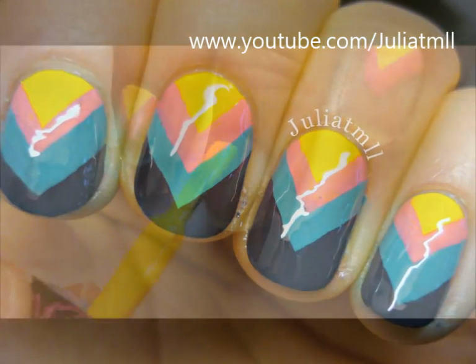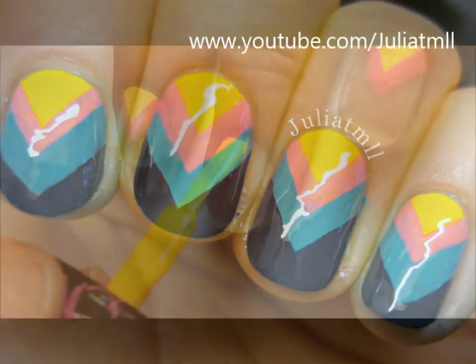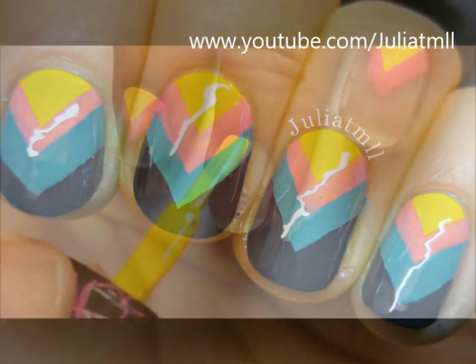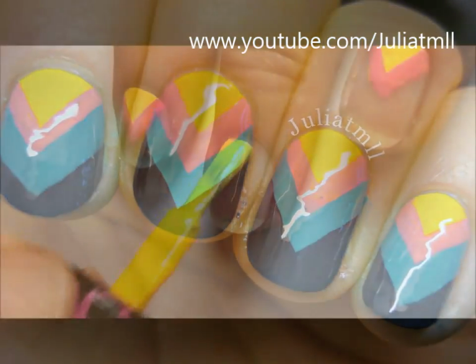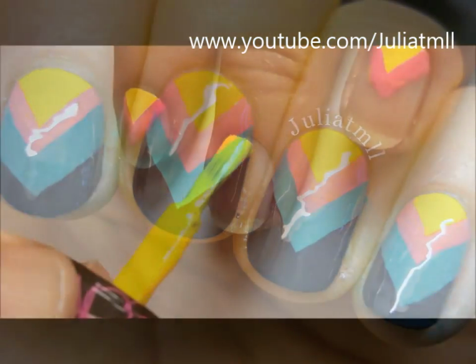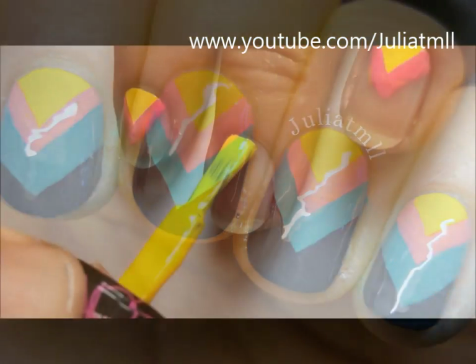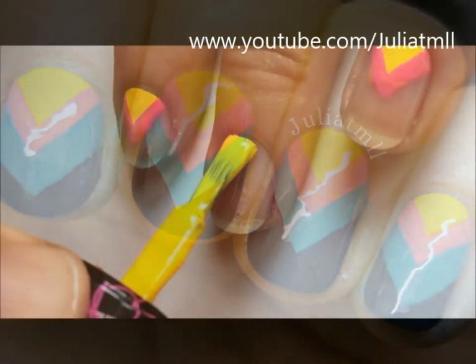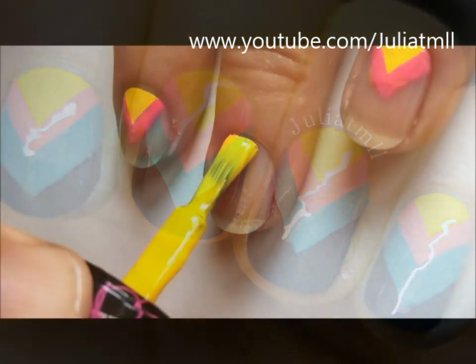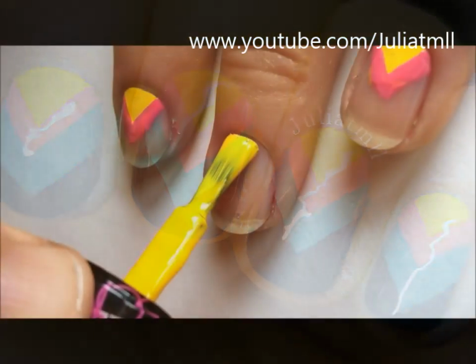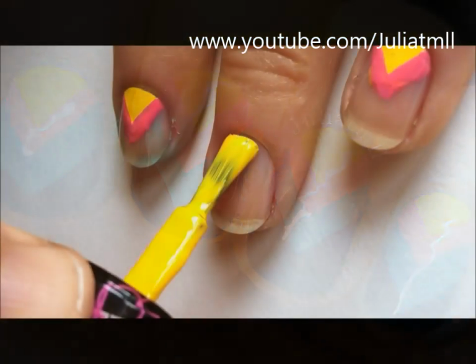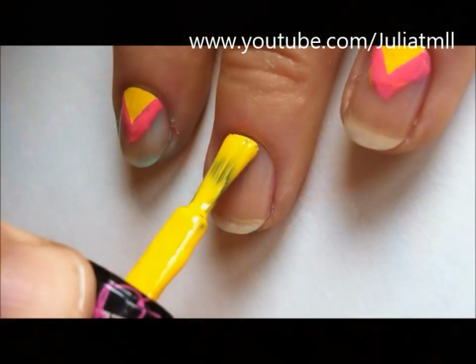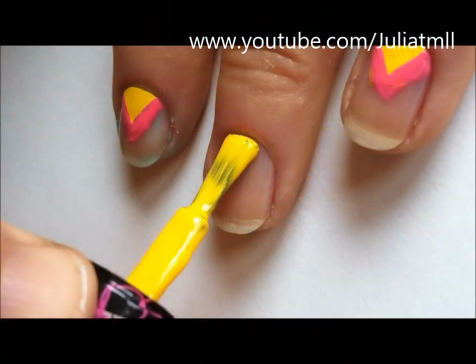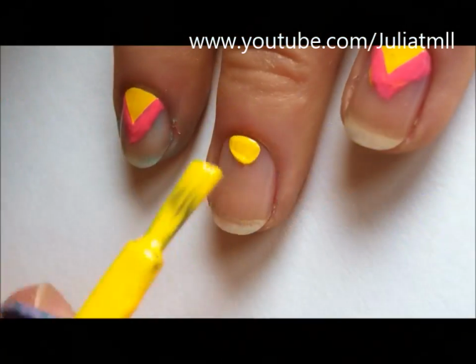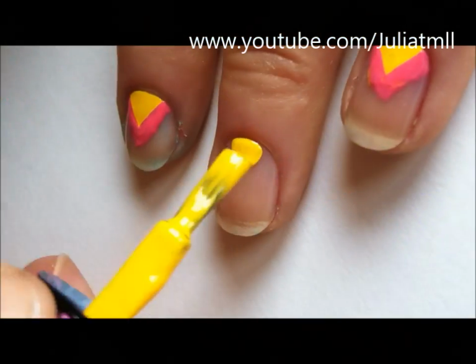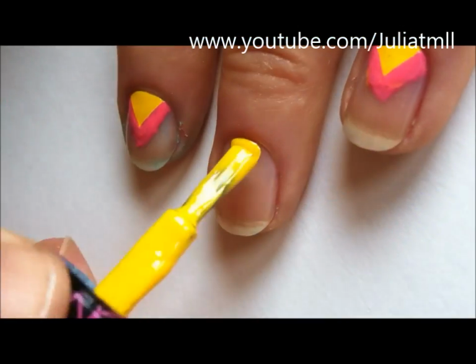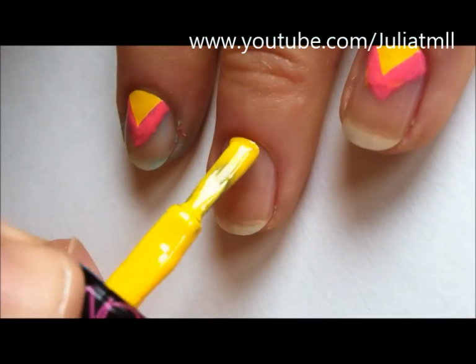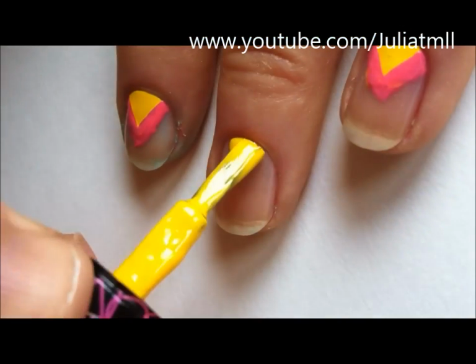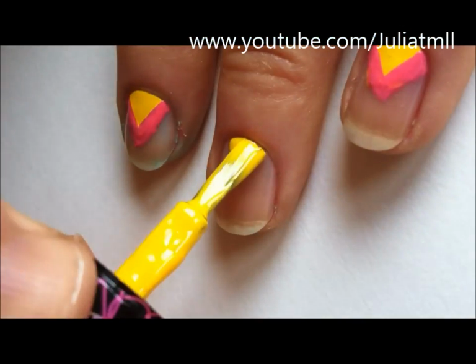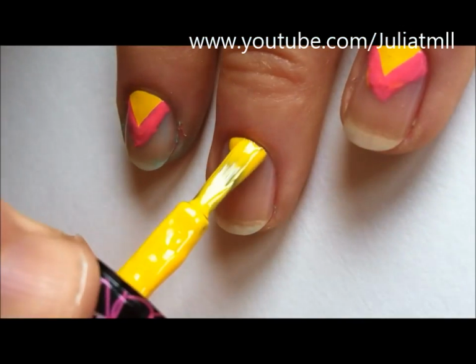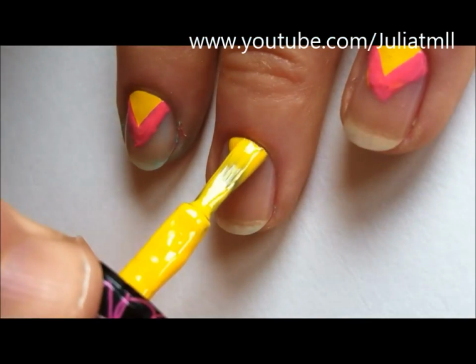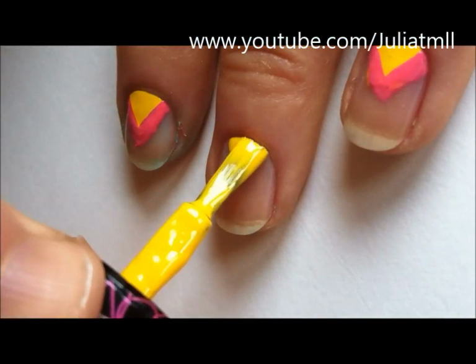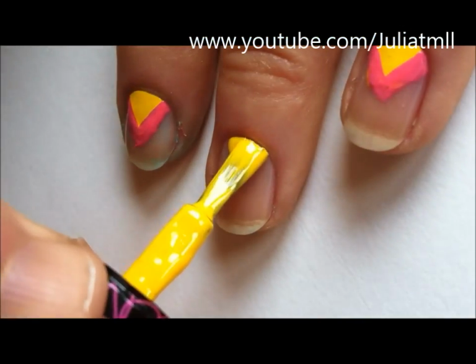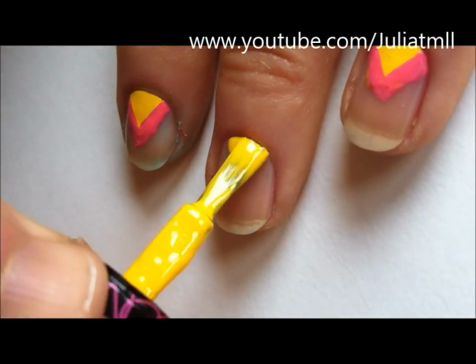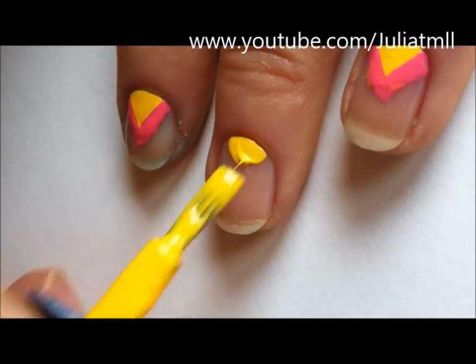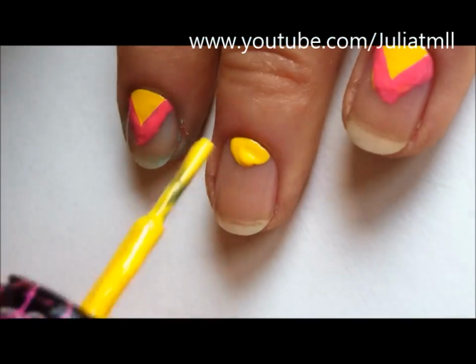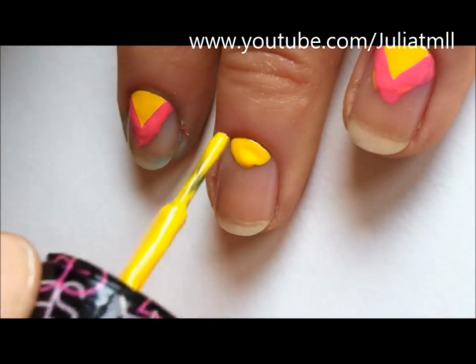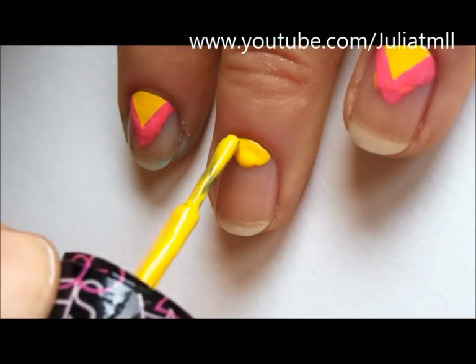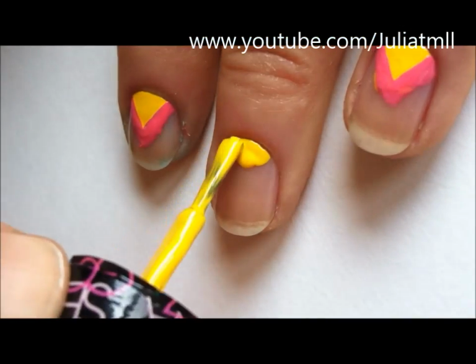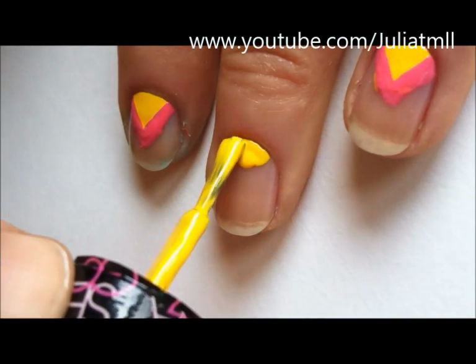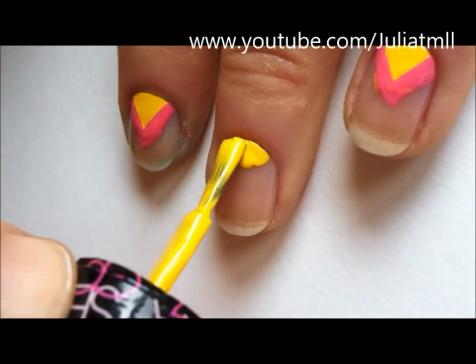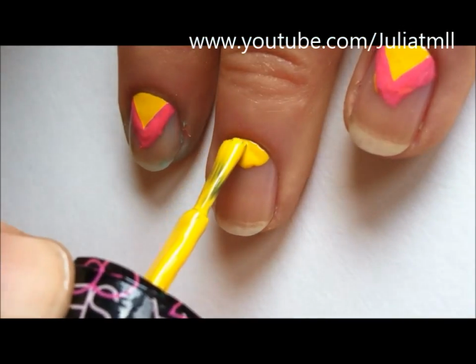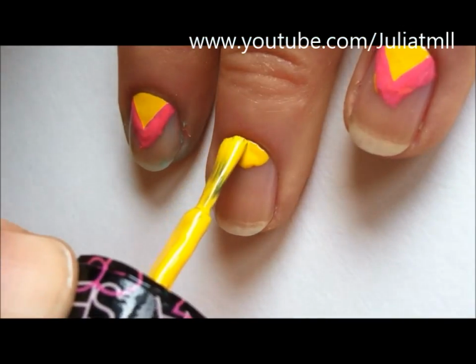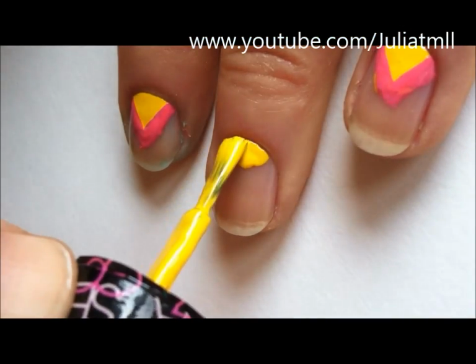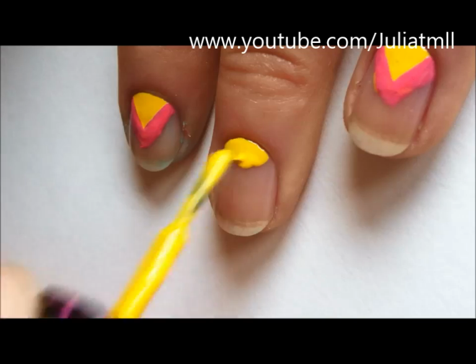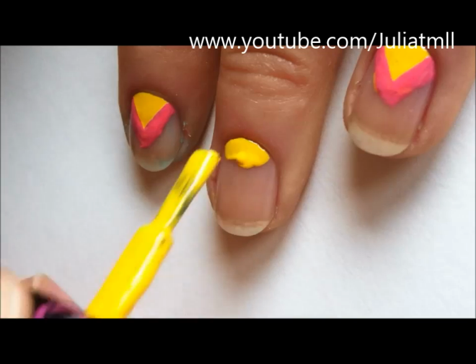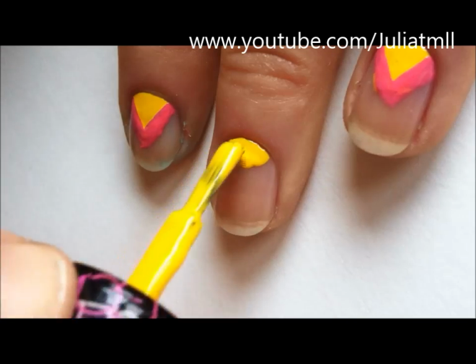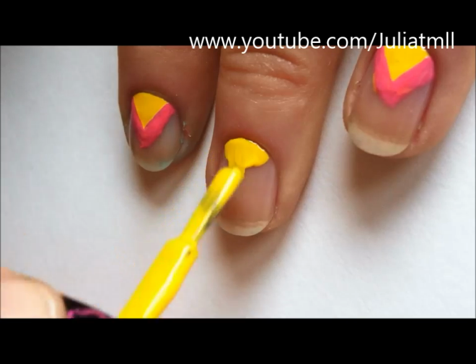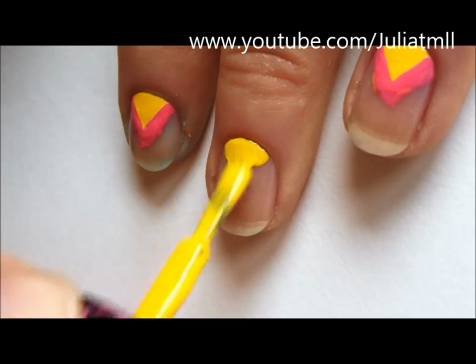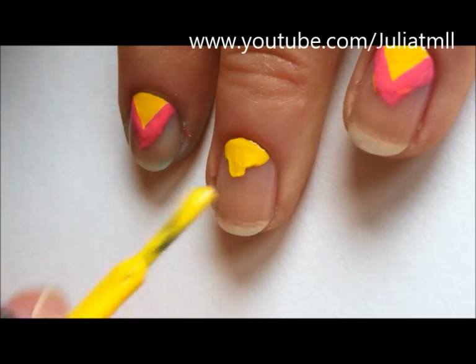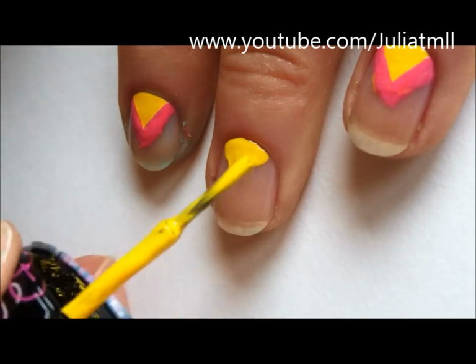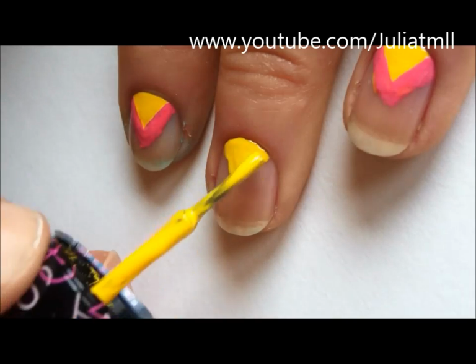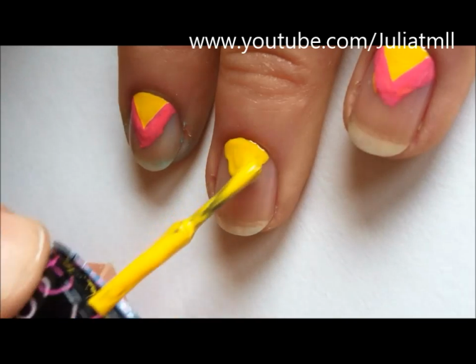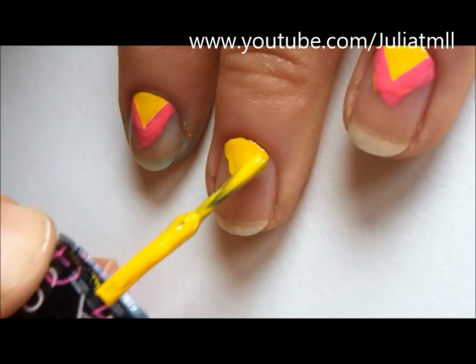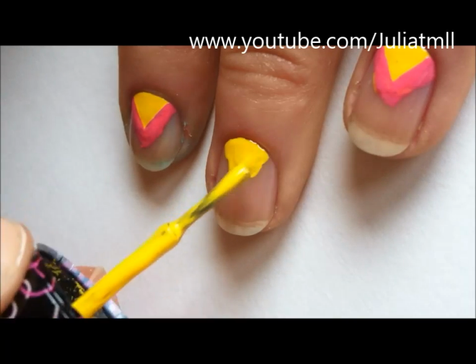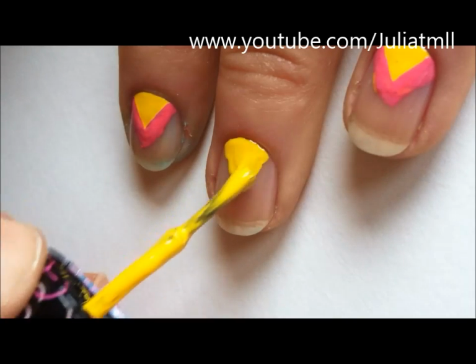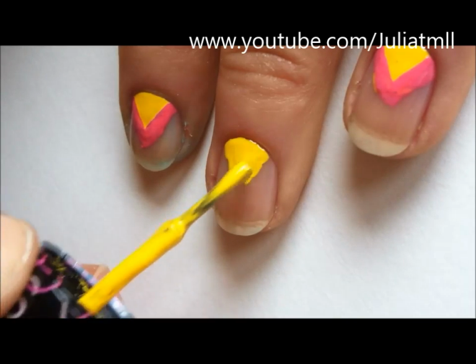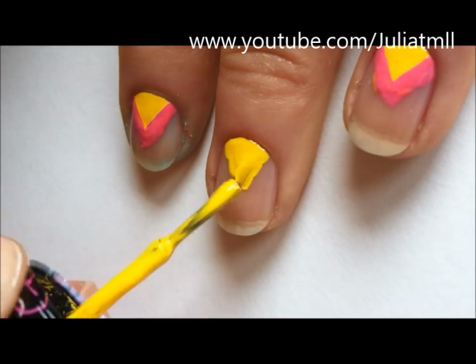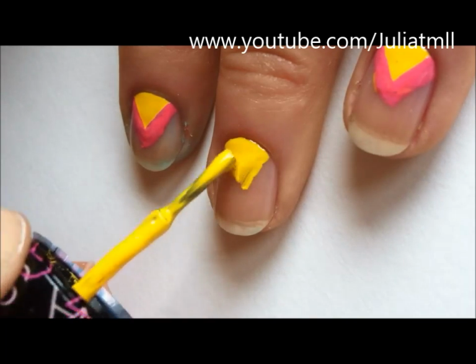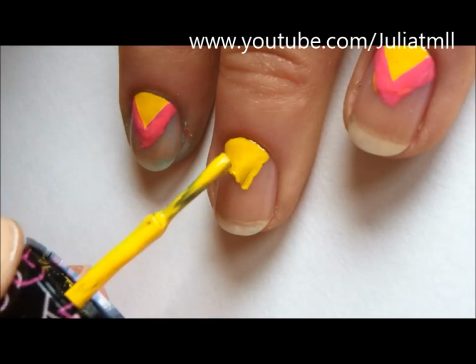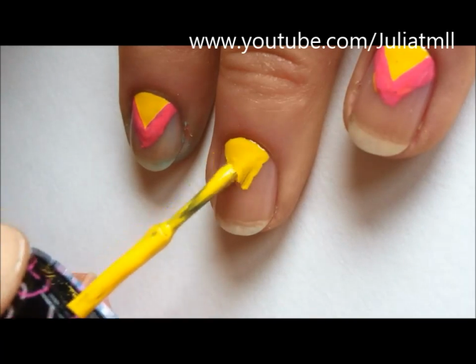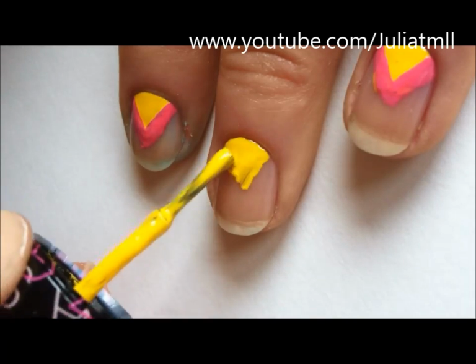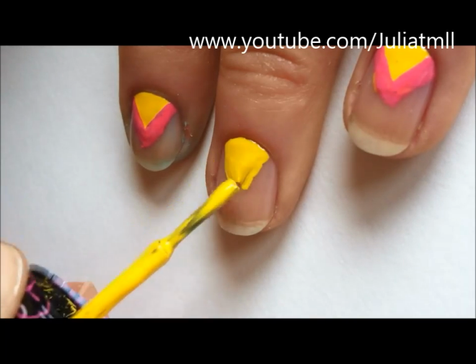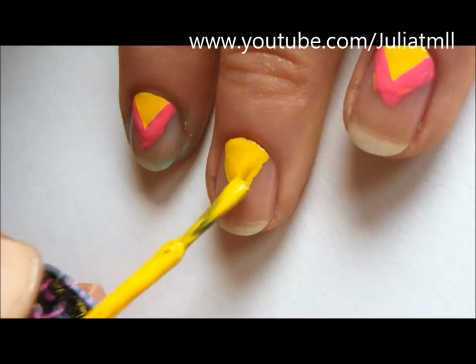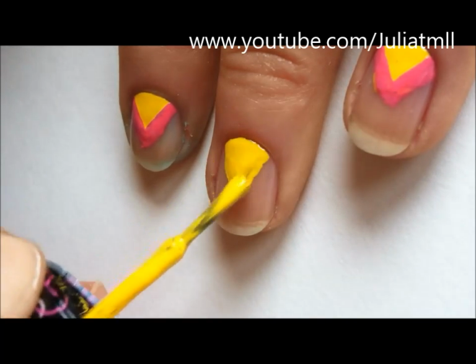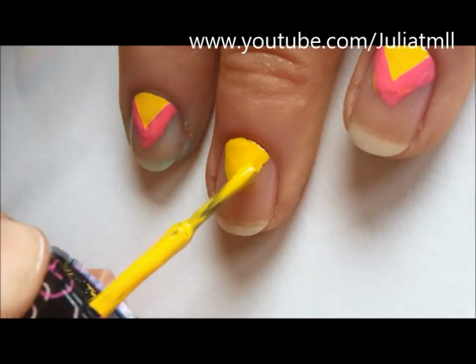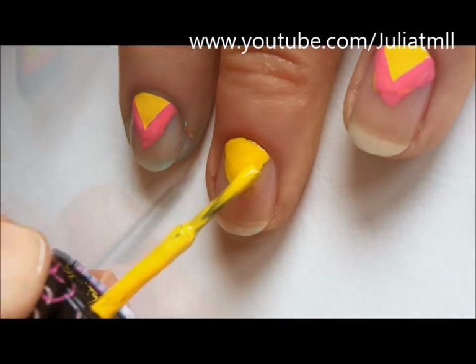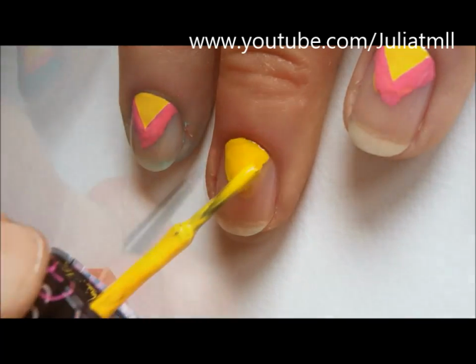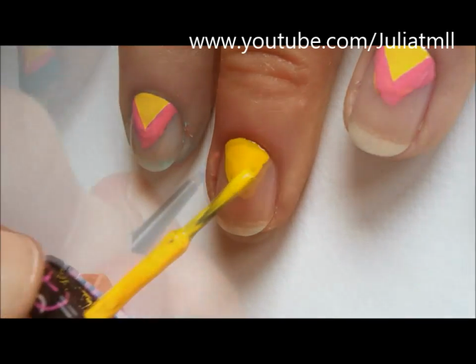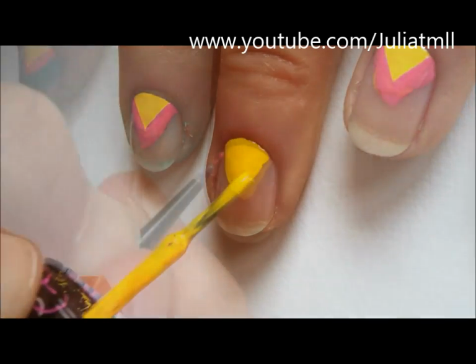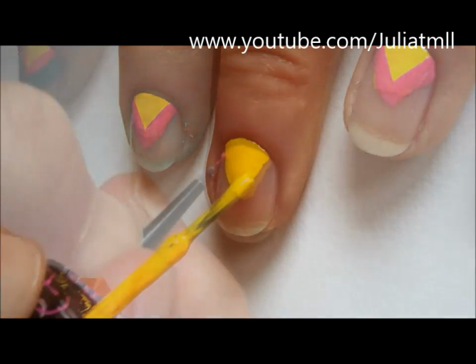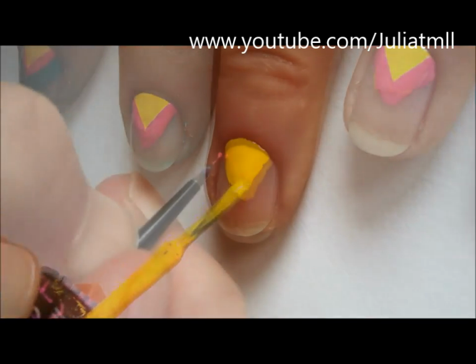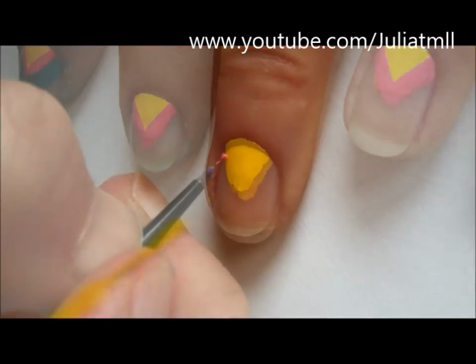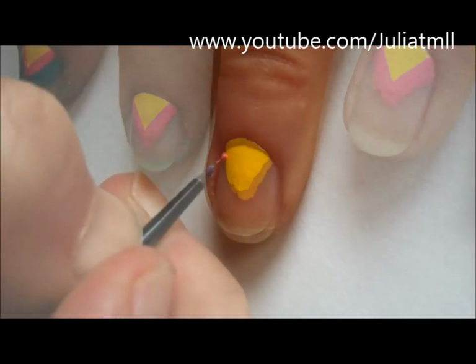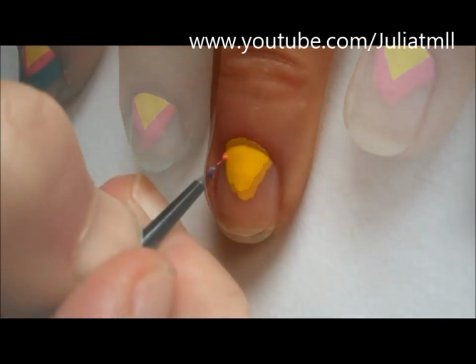You're going to start off by creating sort of a triangle shape at the cuticle of your nail using yellow nail polish.